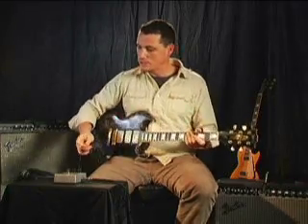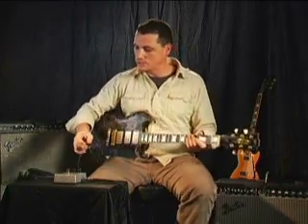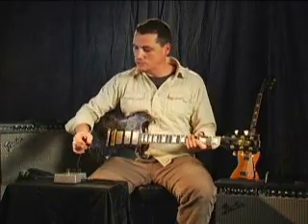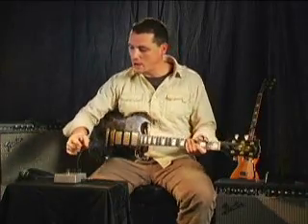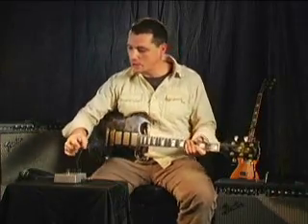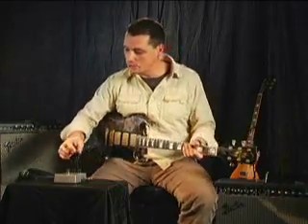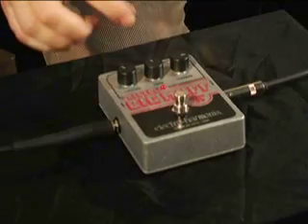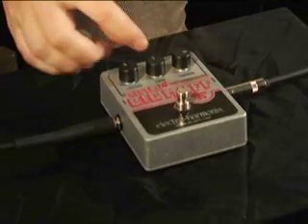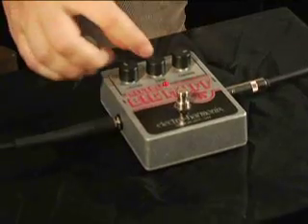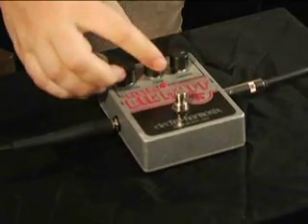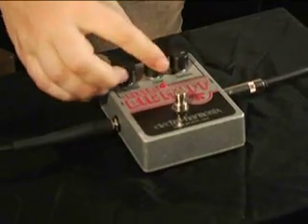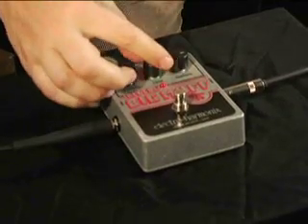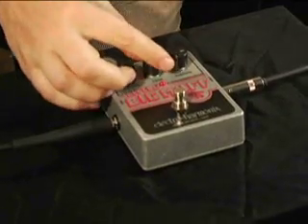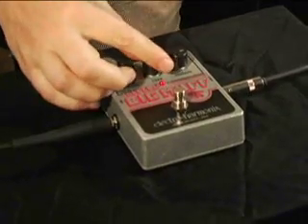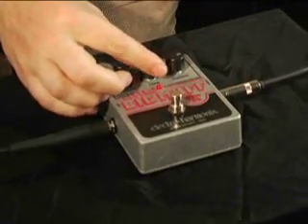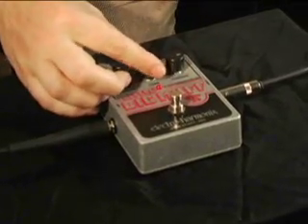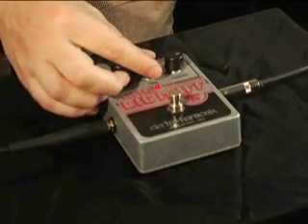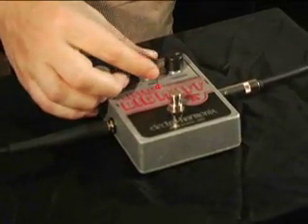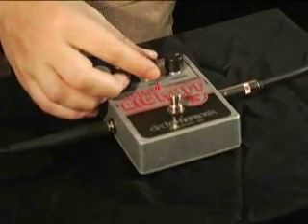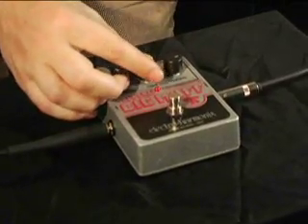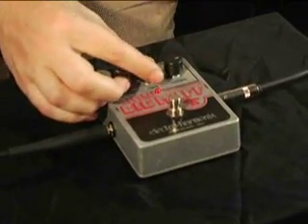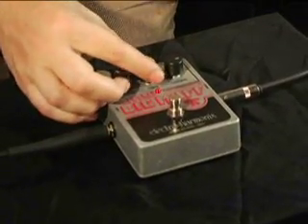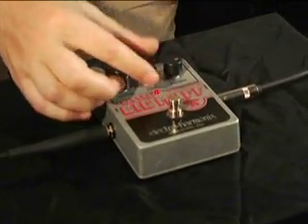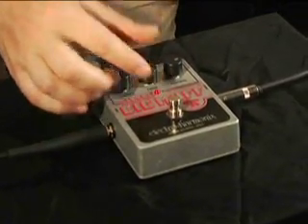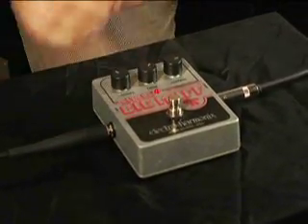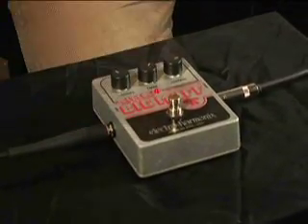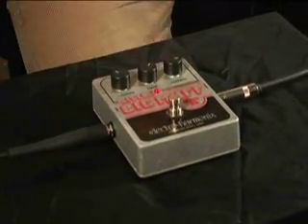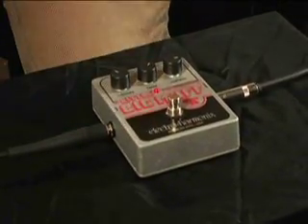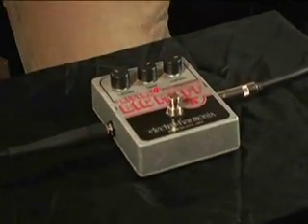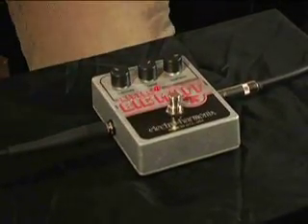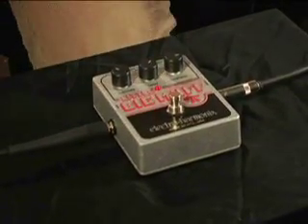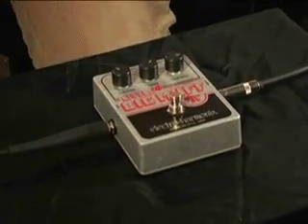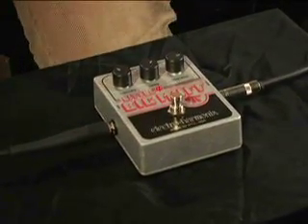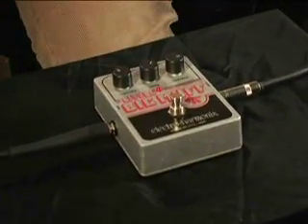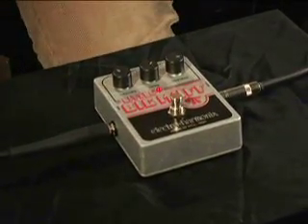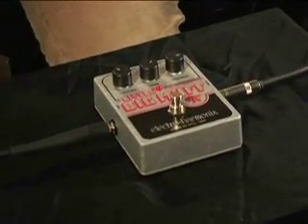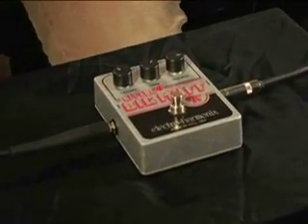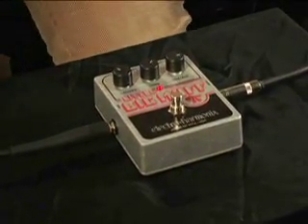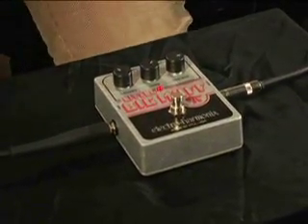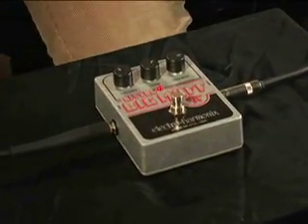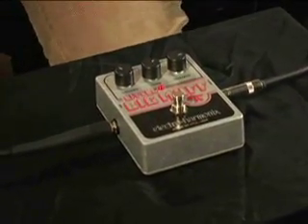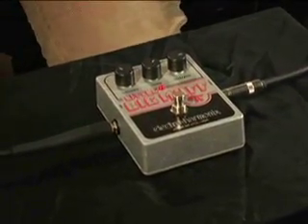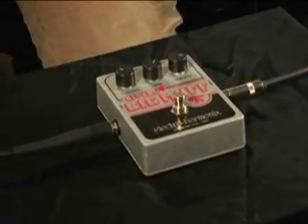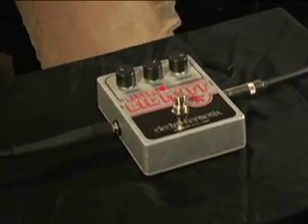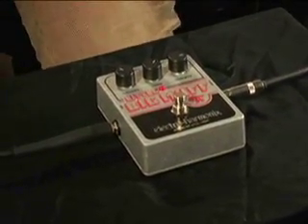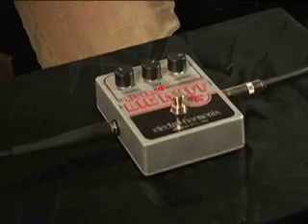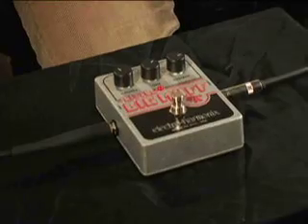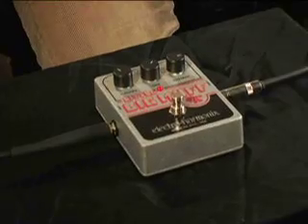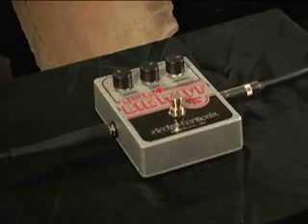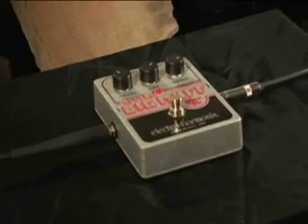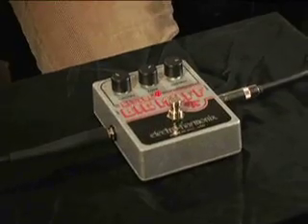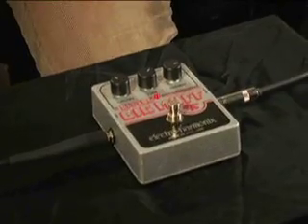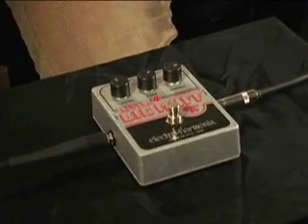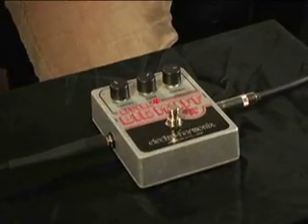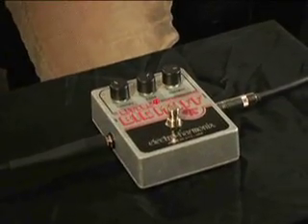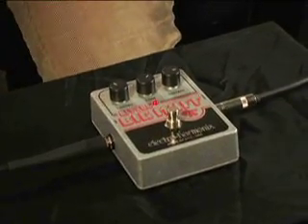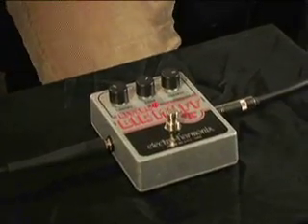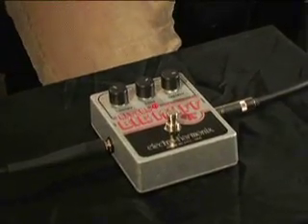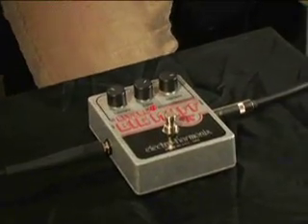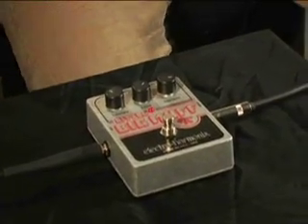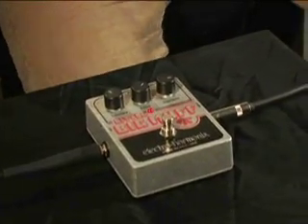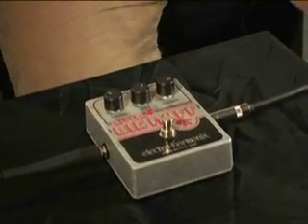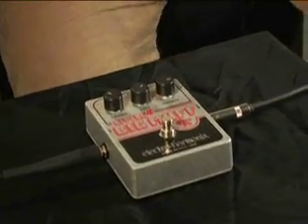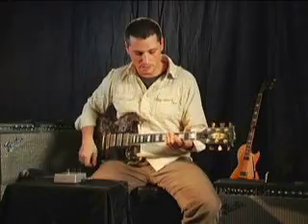So now we're going to turn the tone up a little bit and get even more of a fuzz, in-your-face kind of sound.